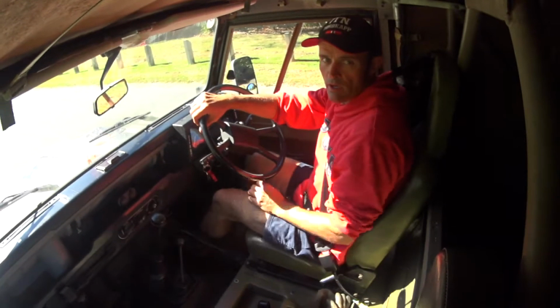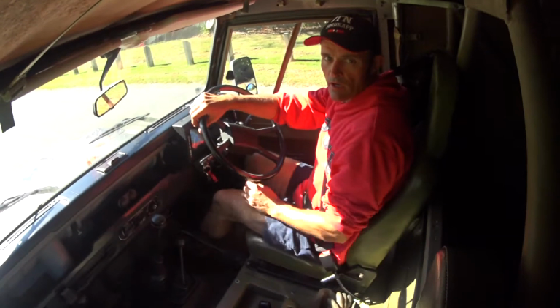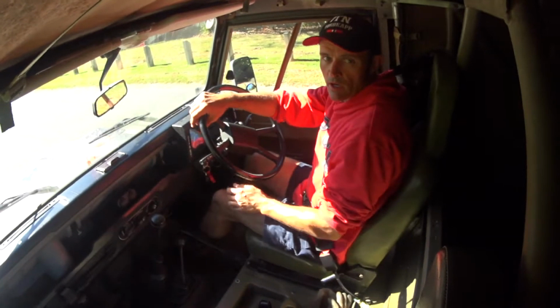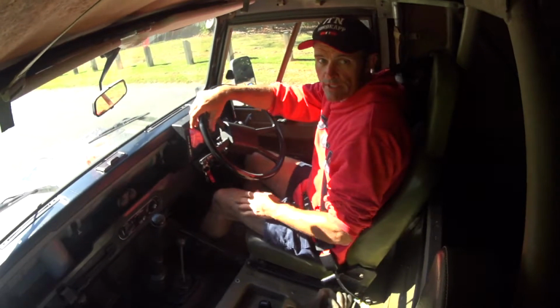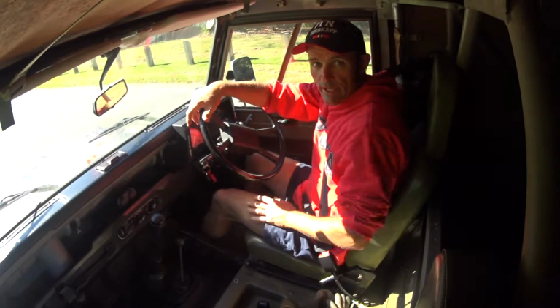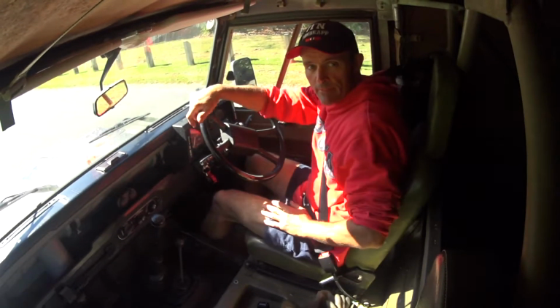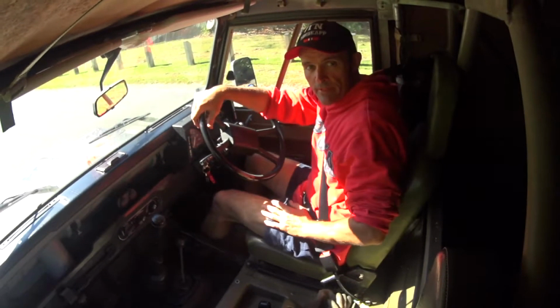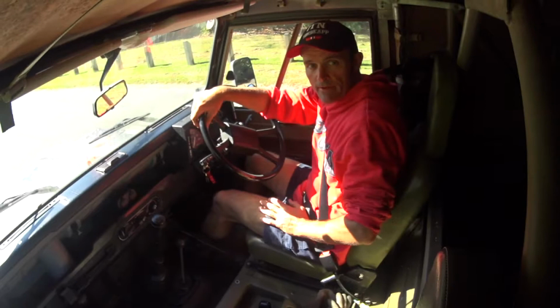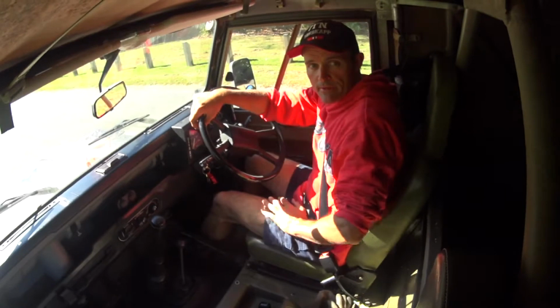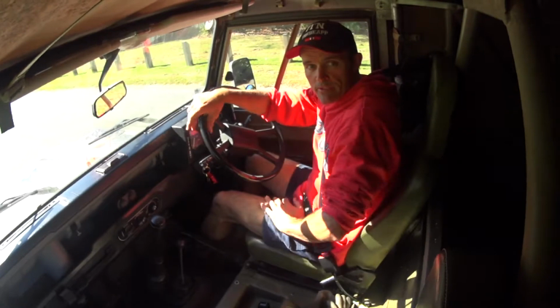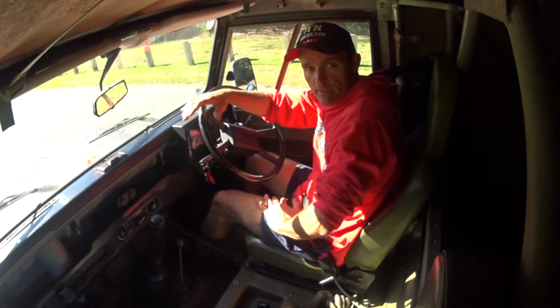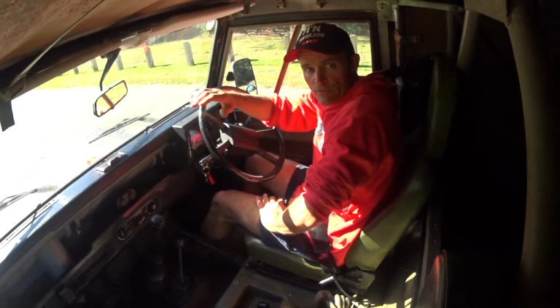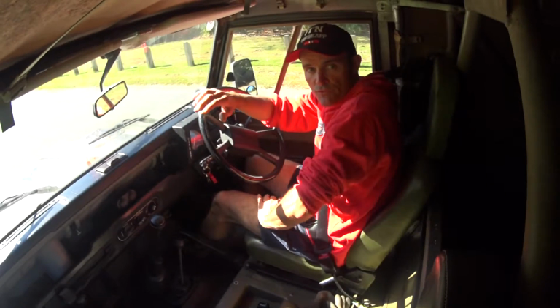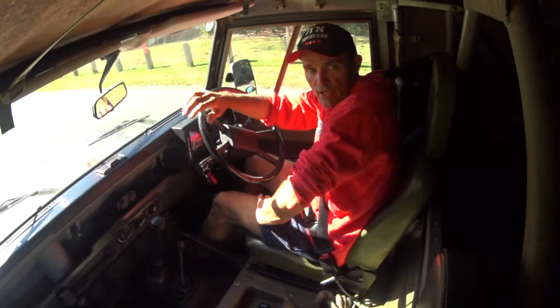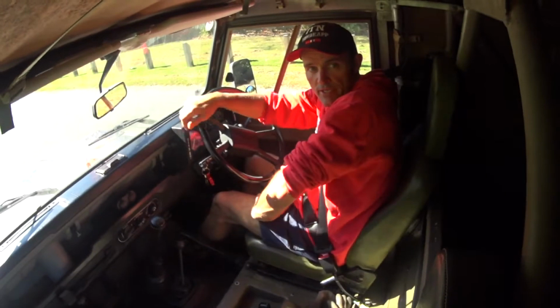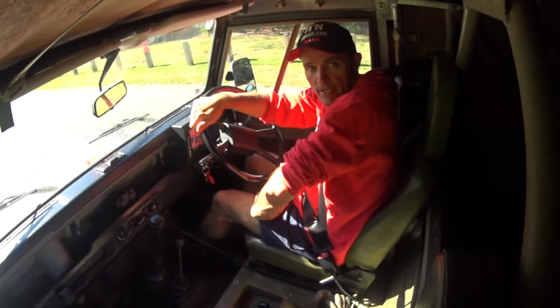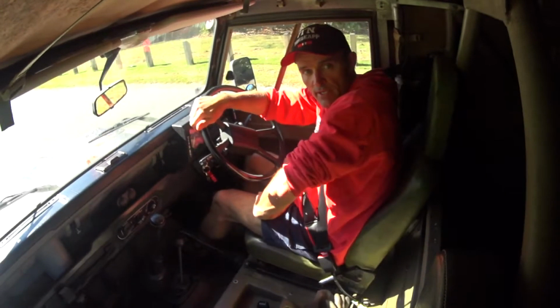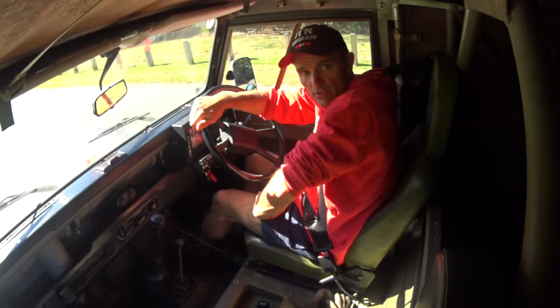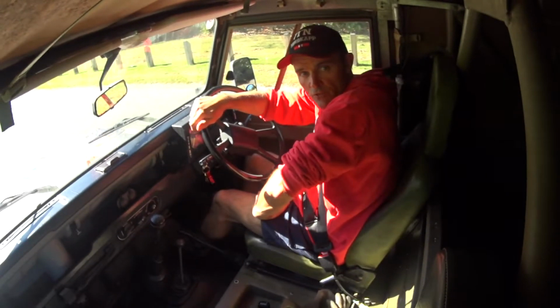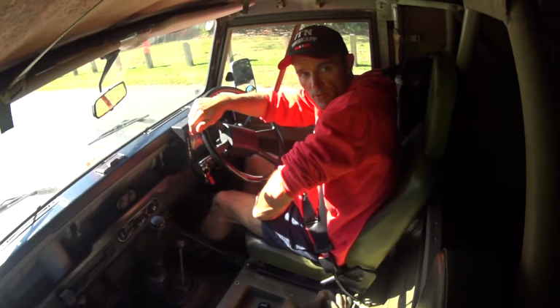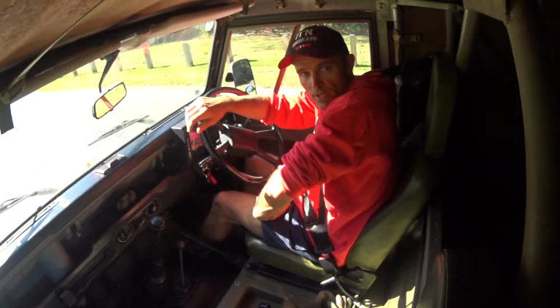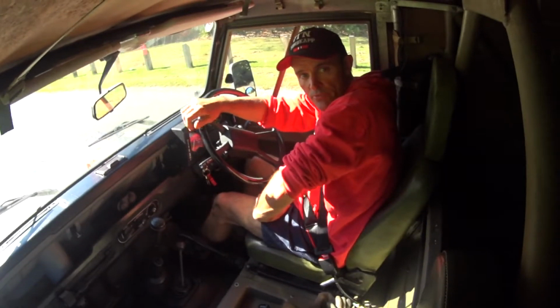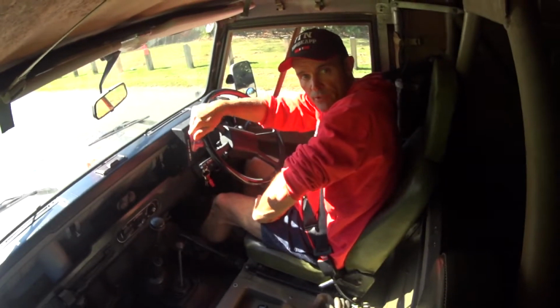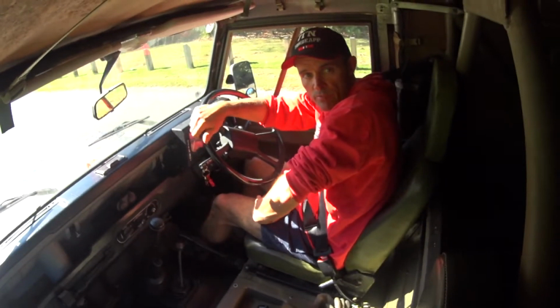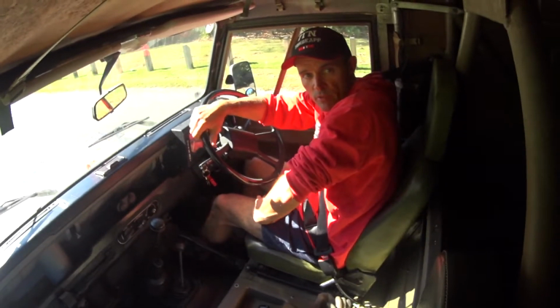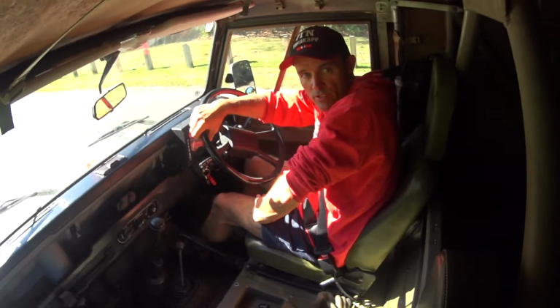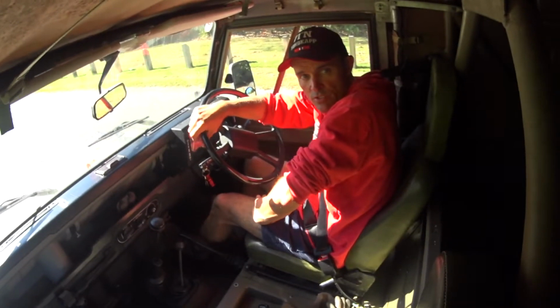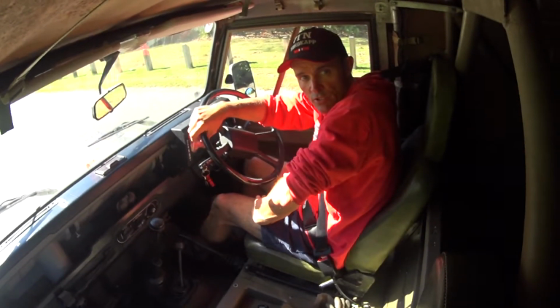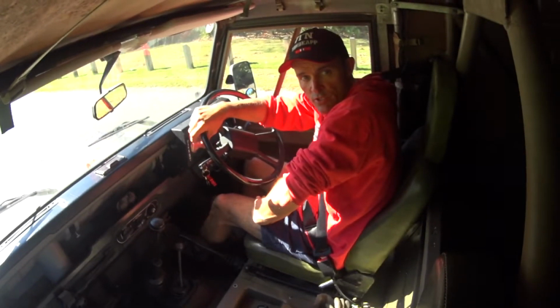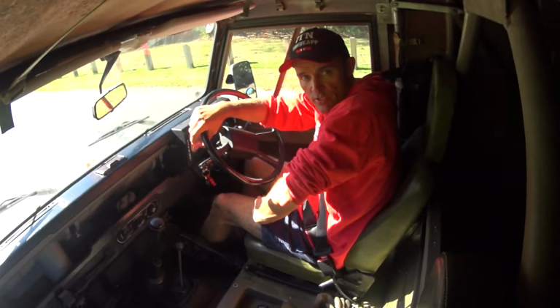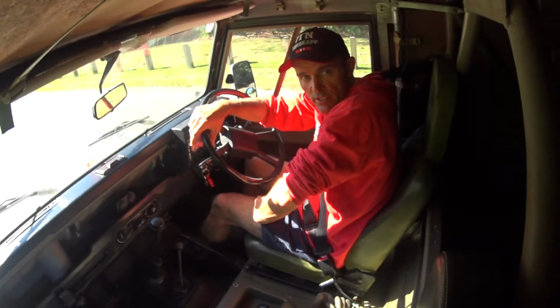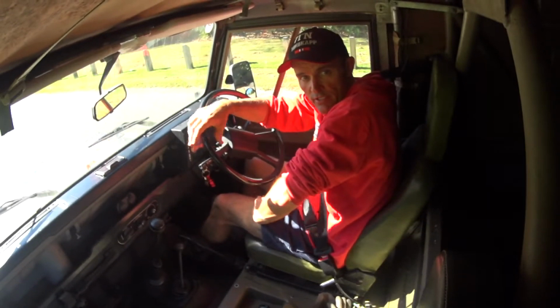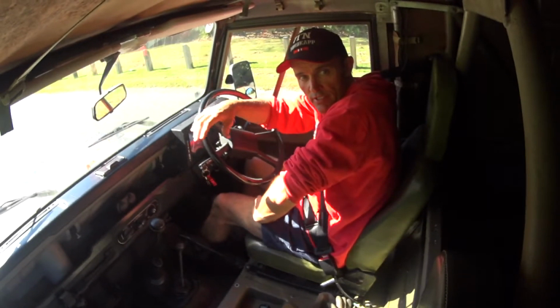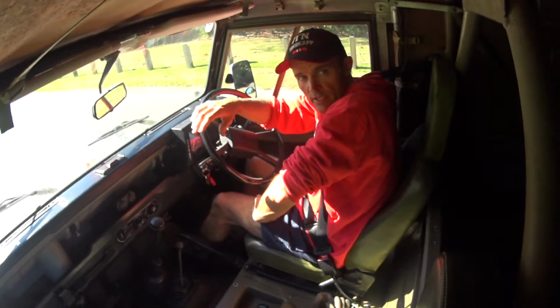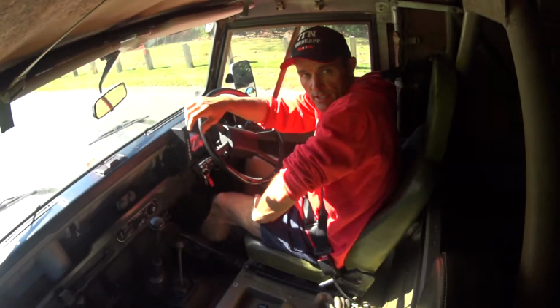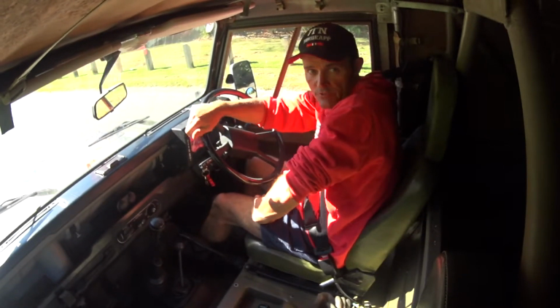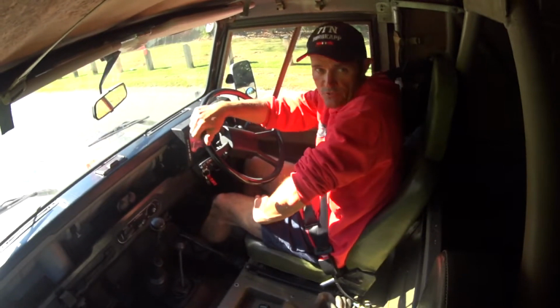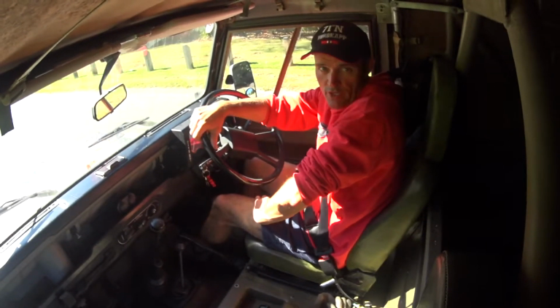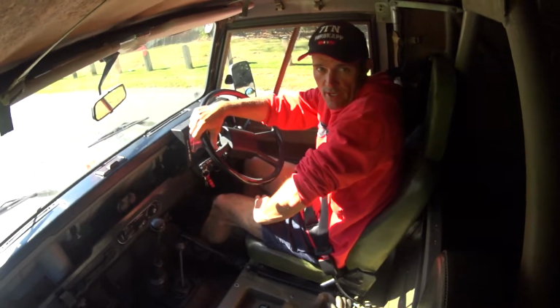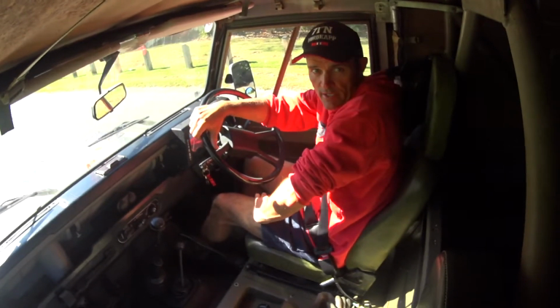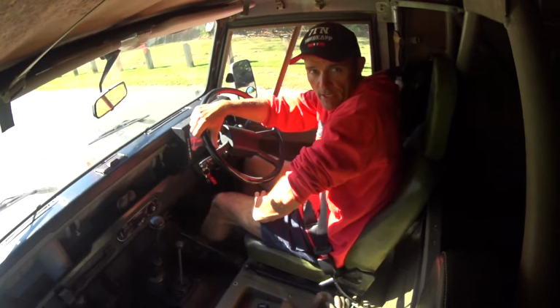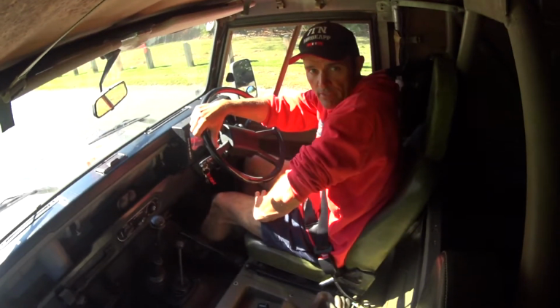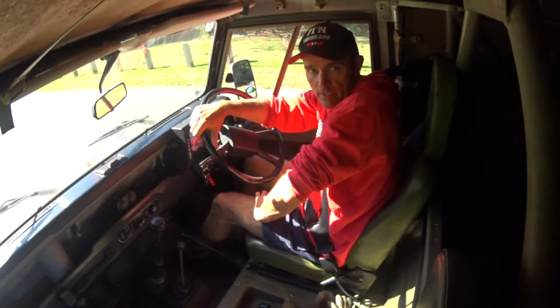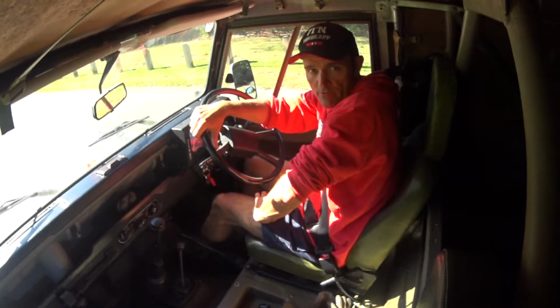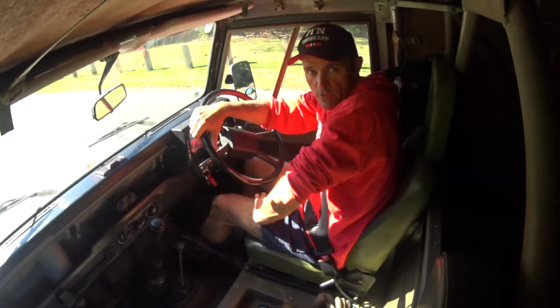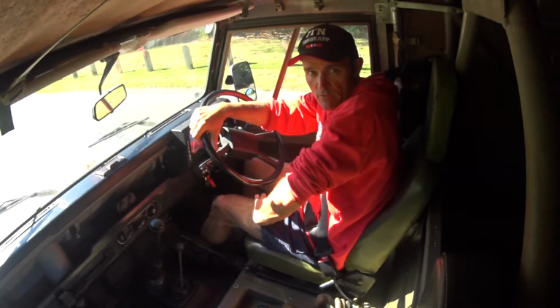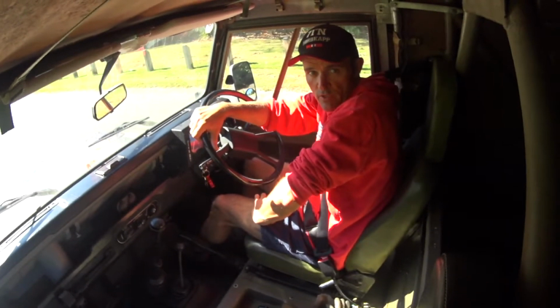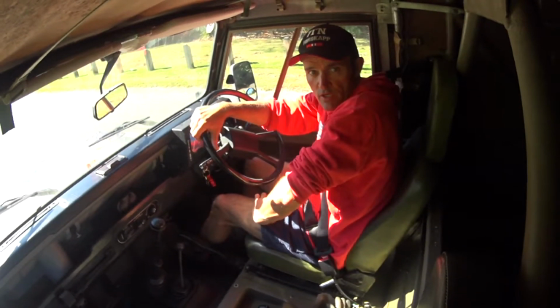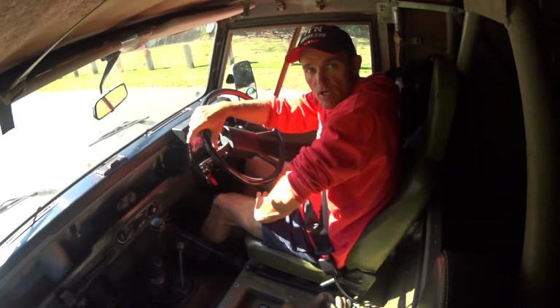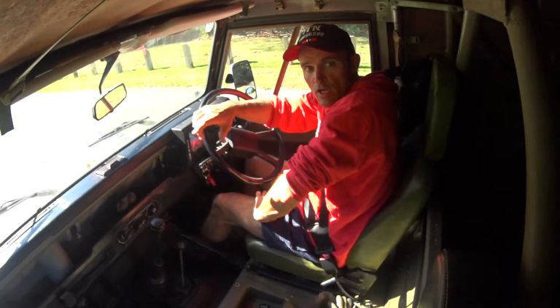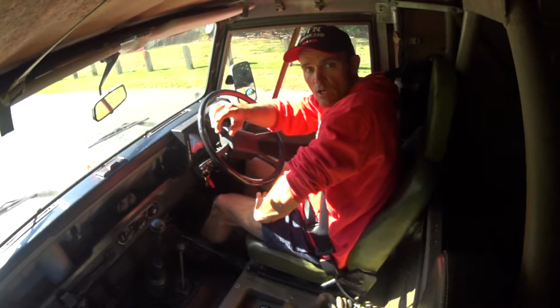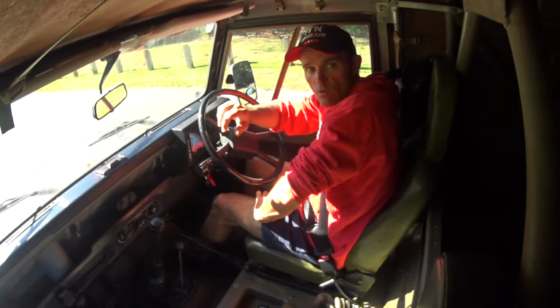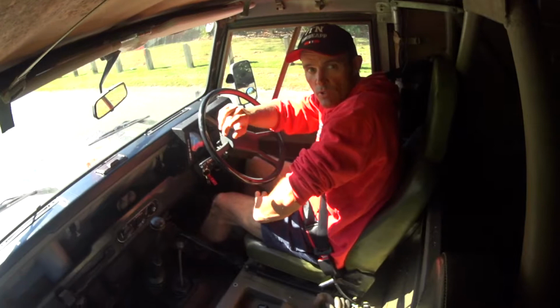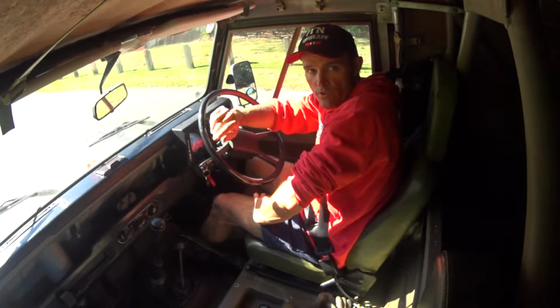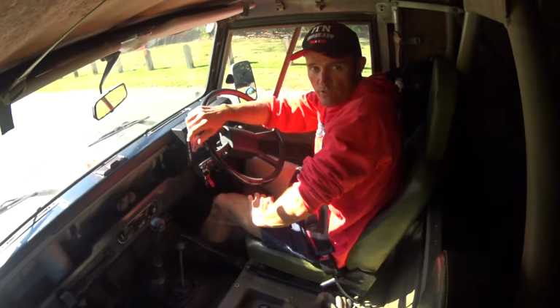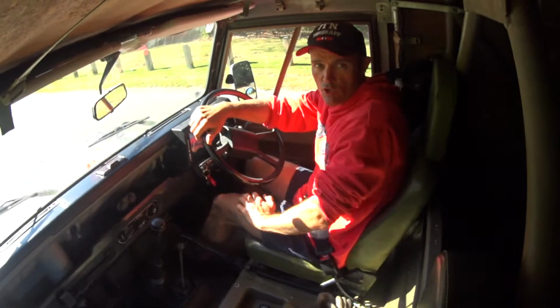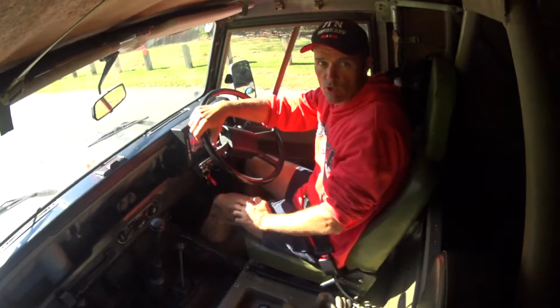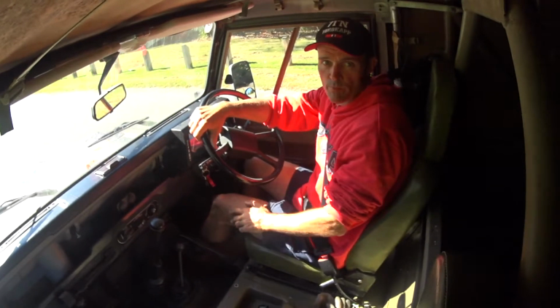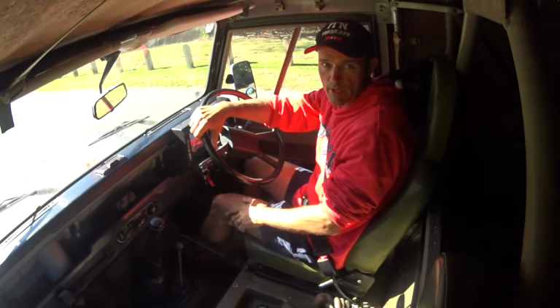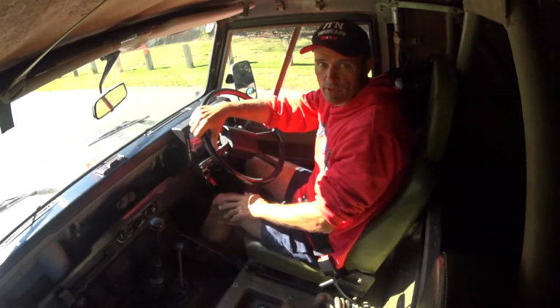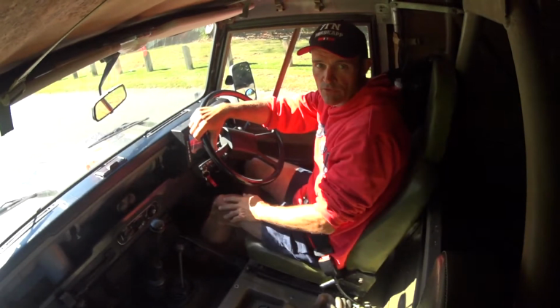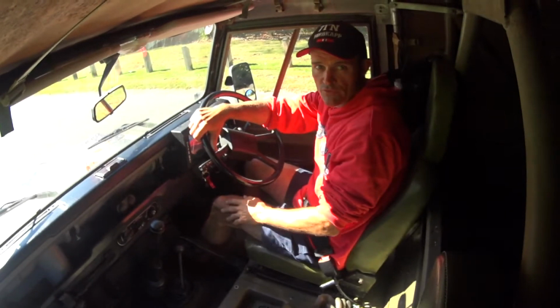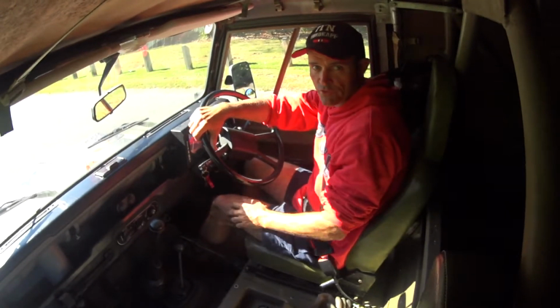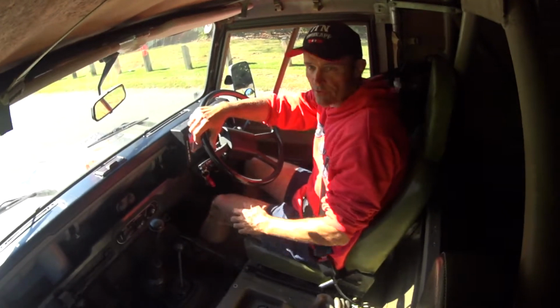Okay, I'm now going to demonstrate how to do a three-point turn in an ex-Australian Army Land Rover with no power steering.